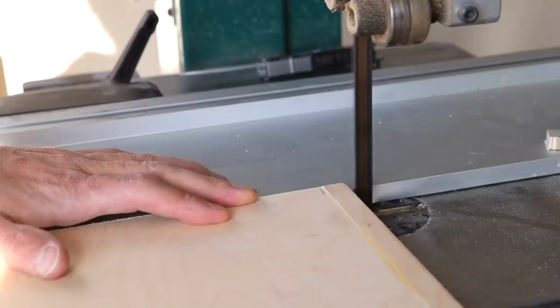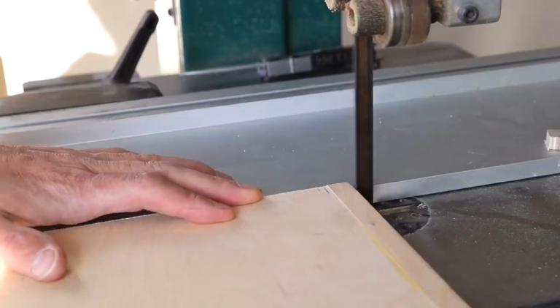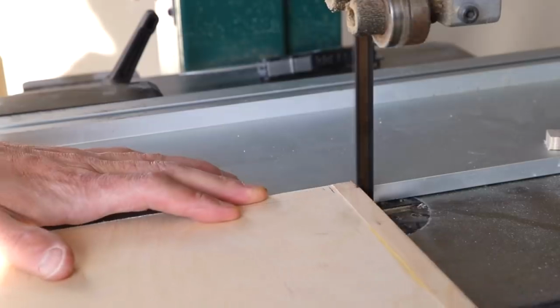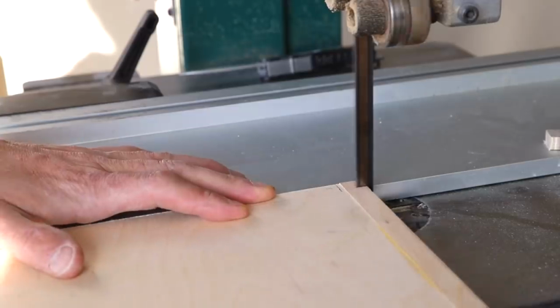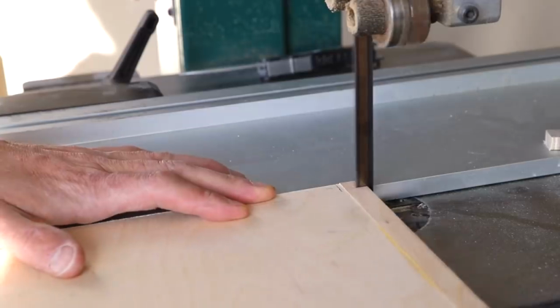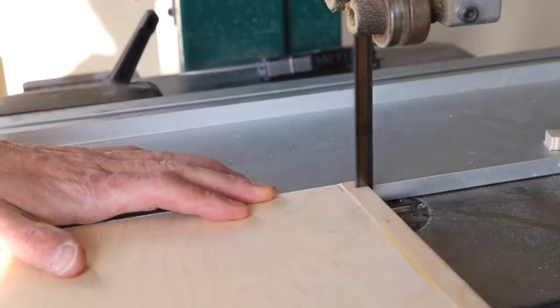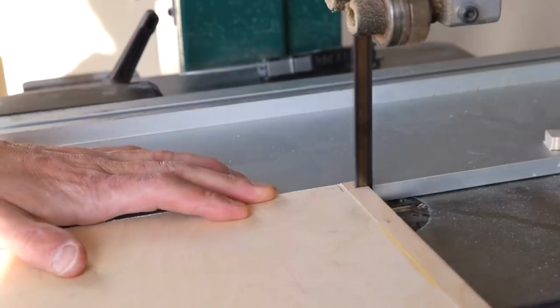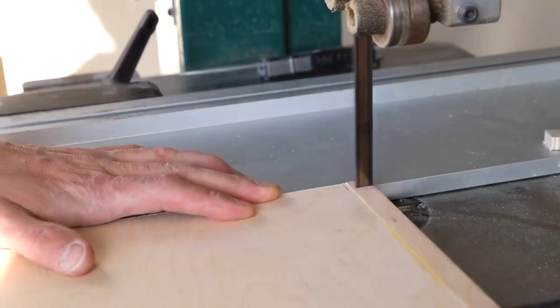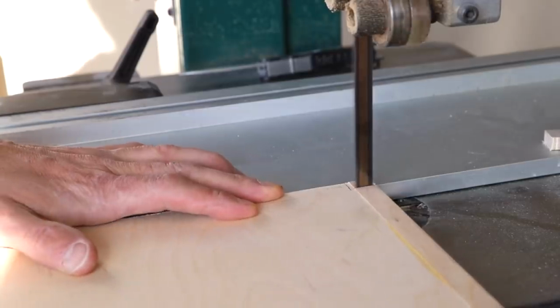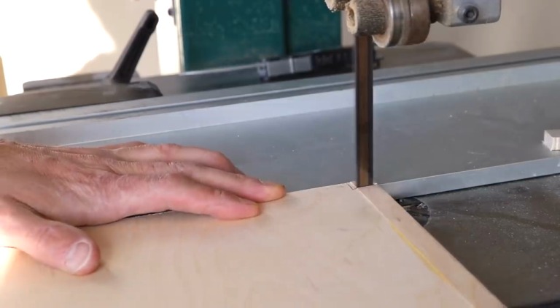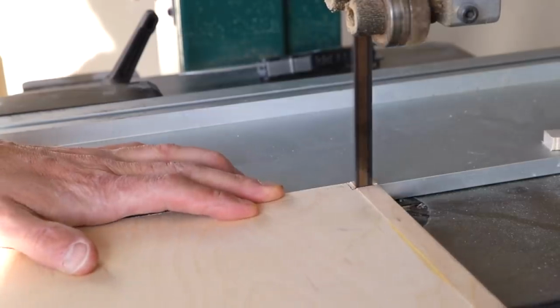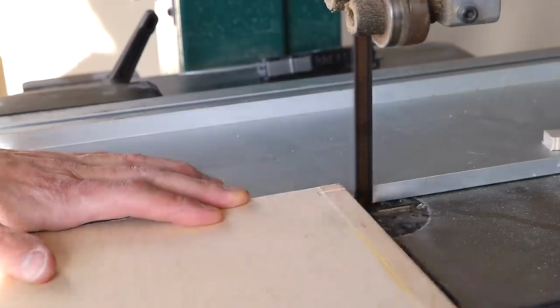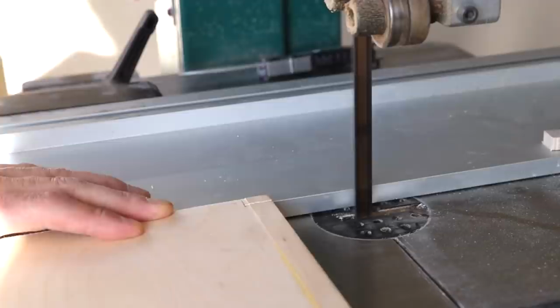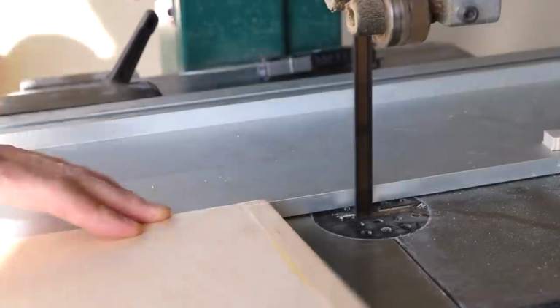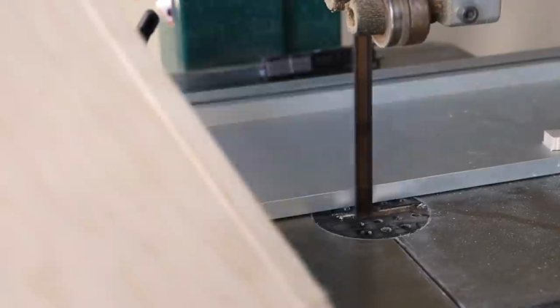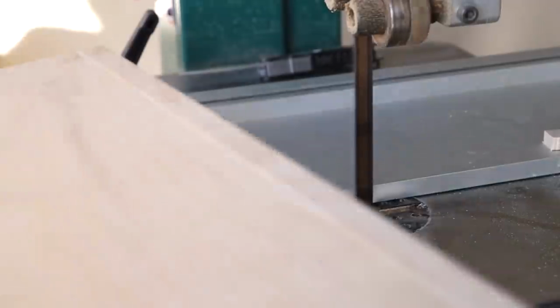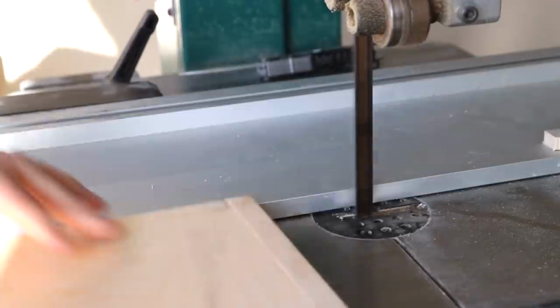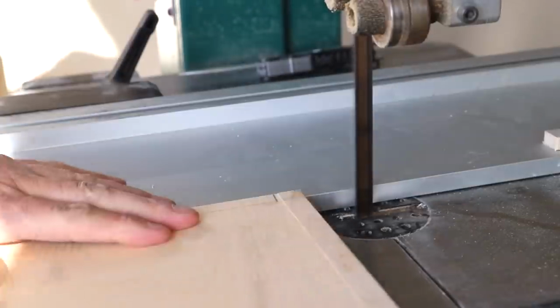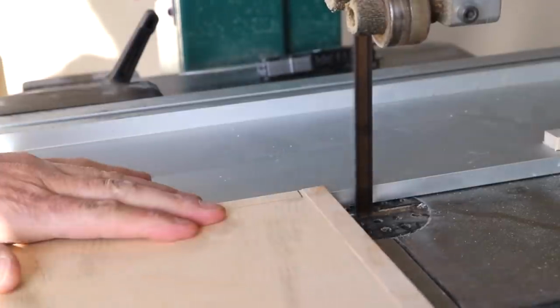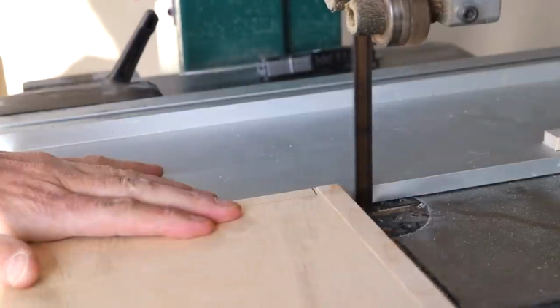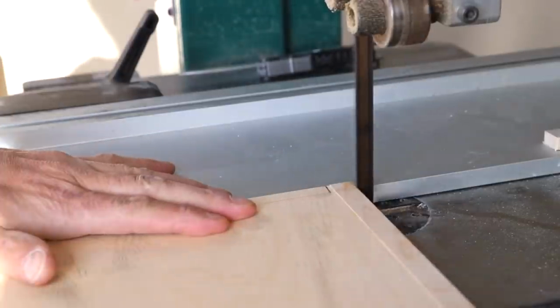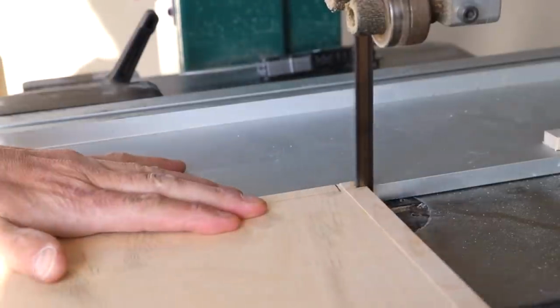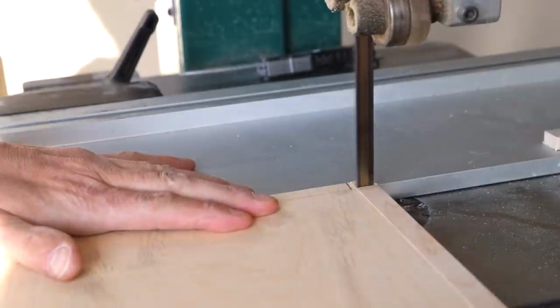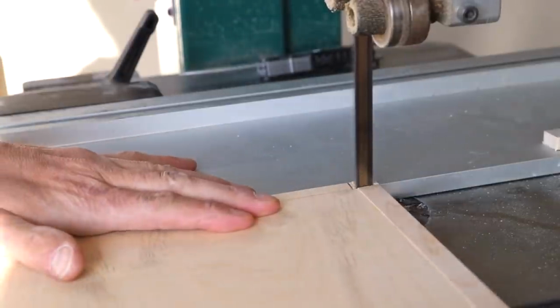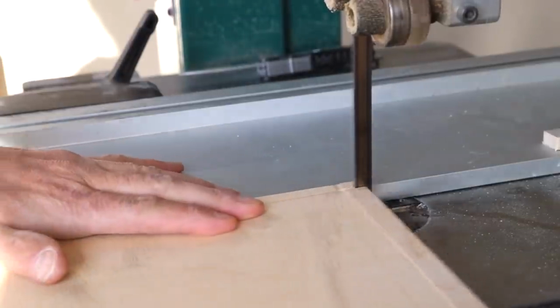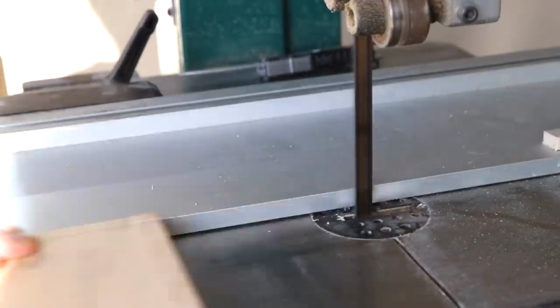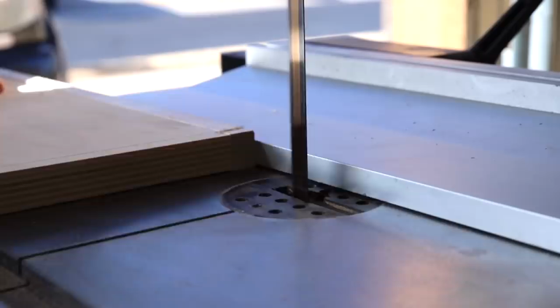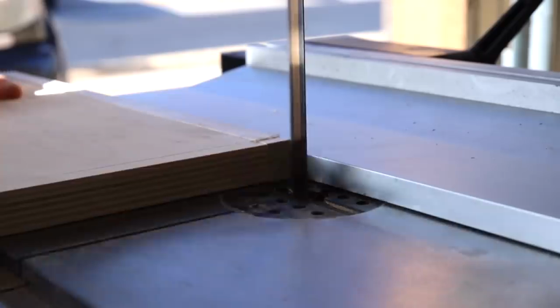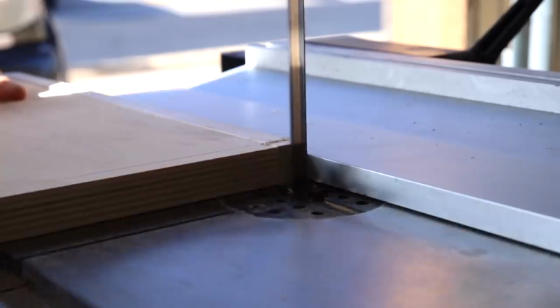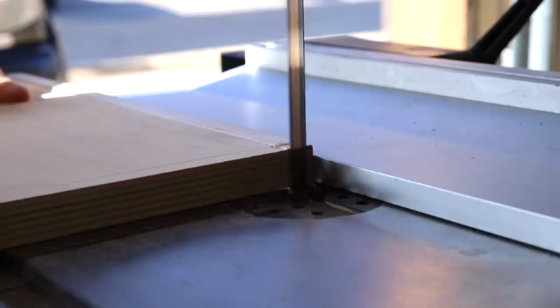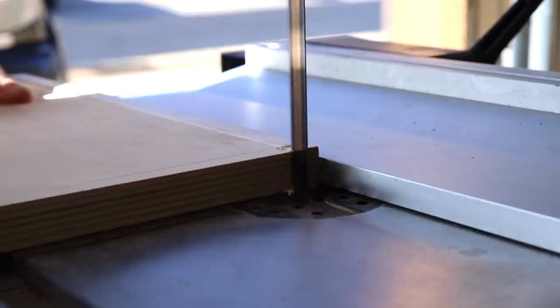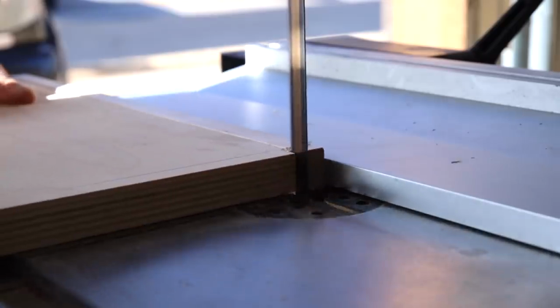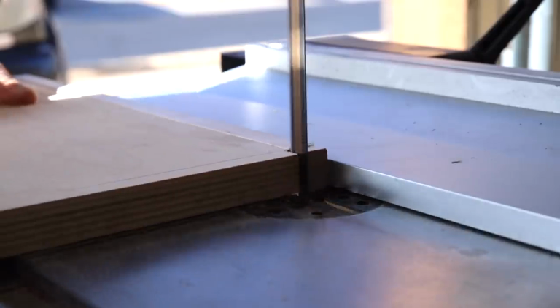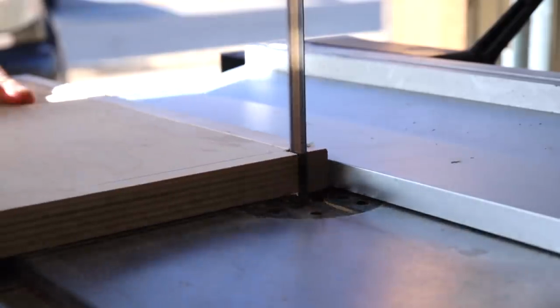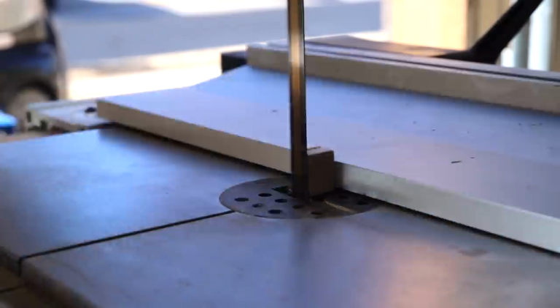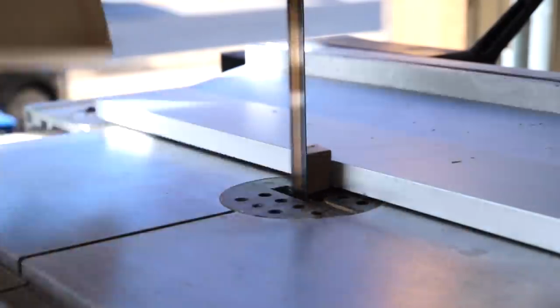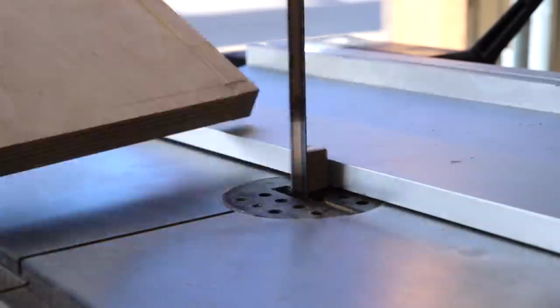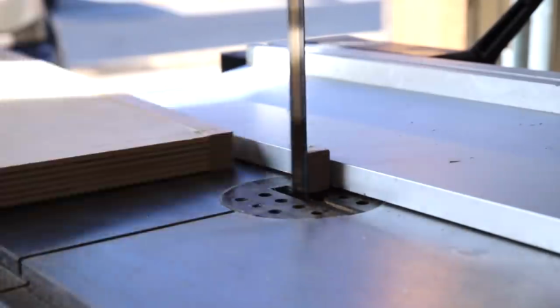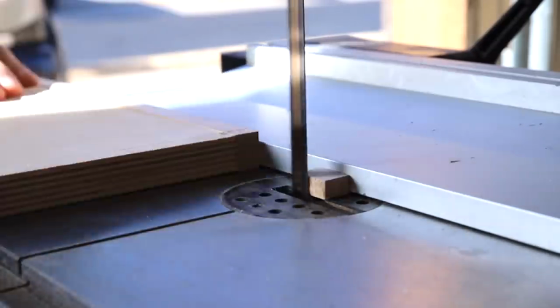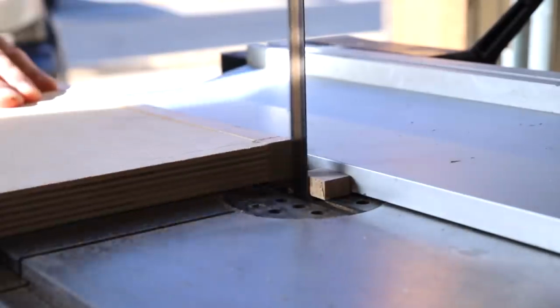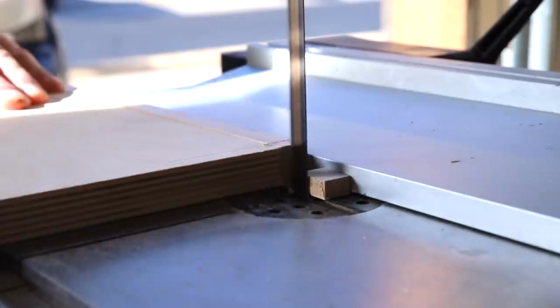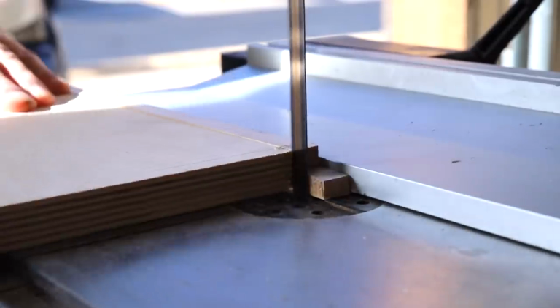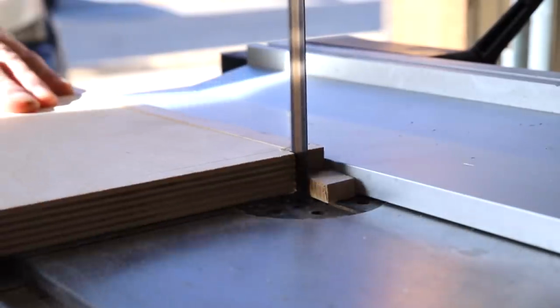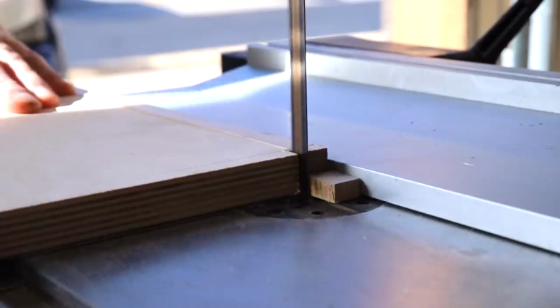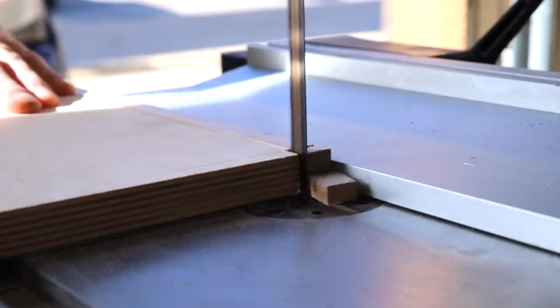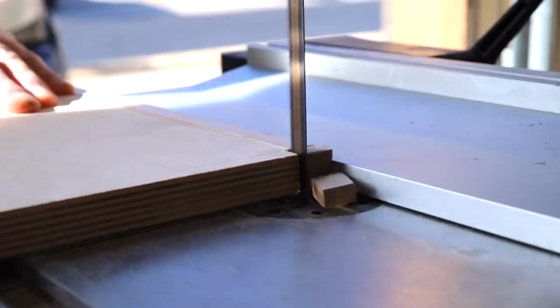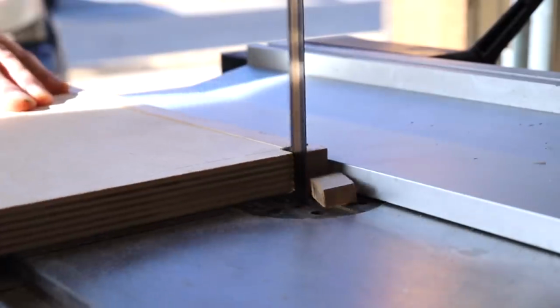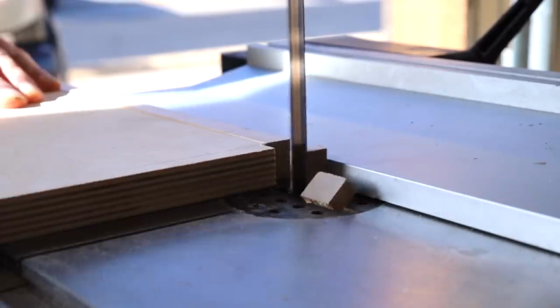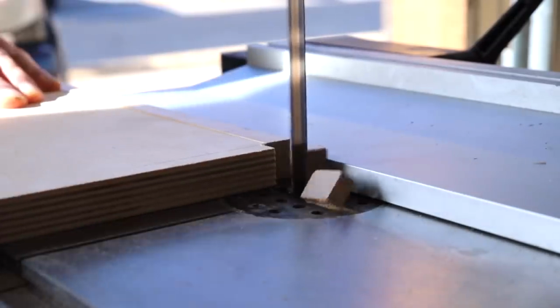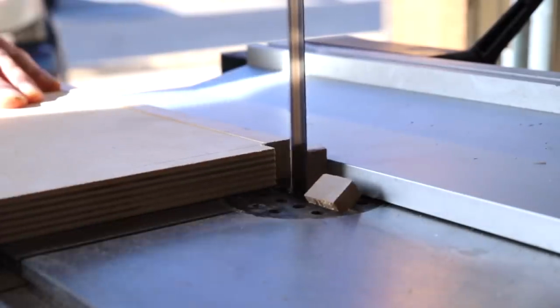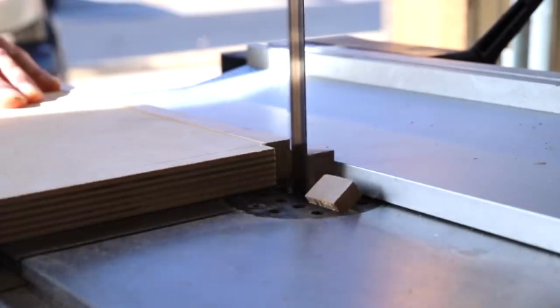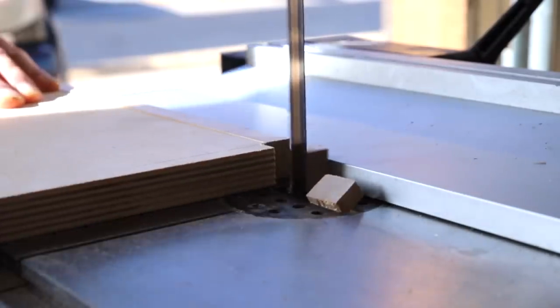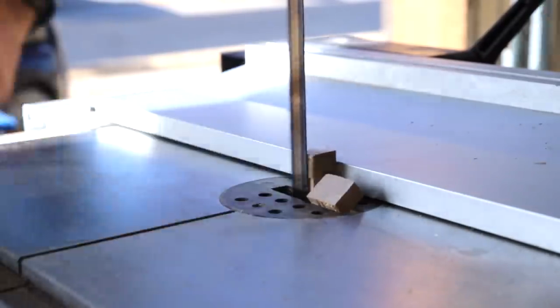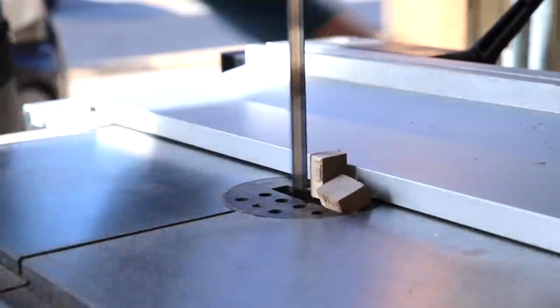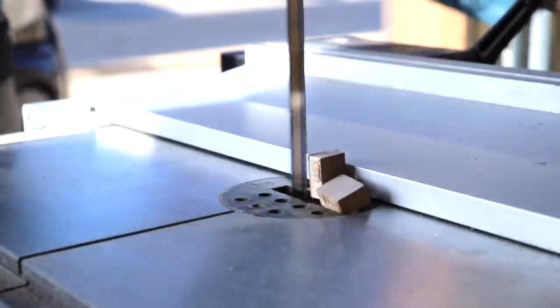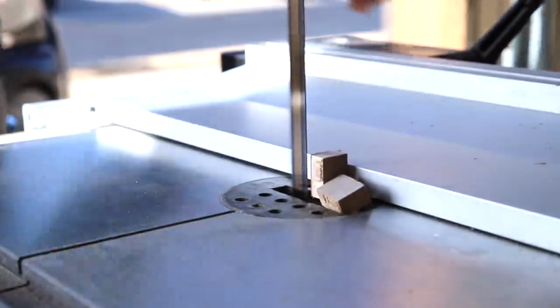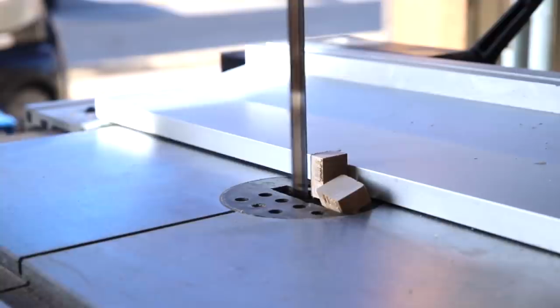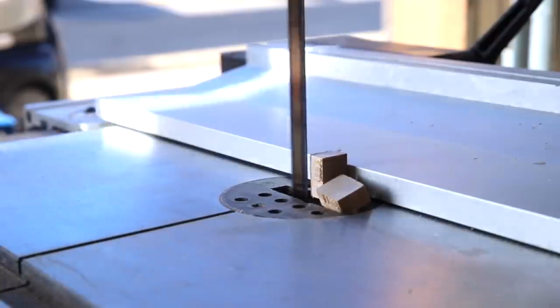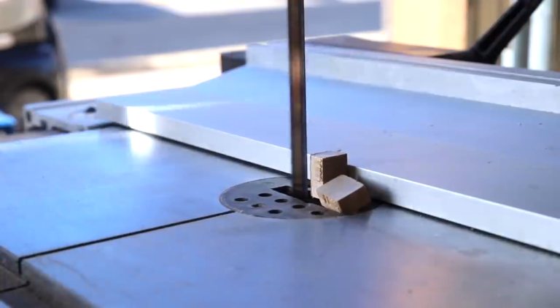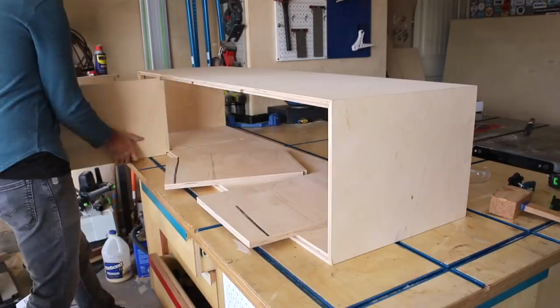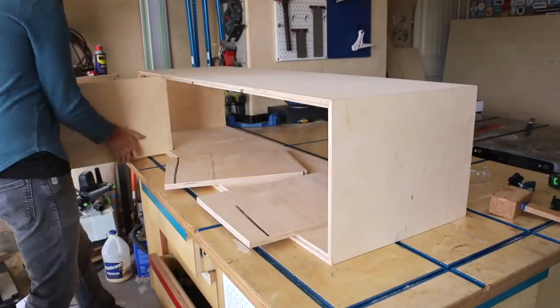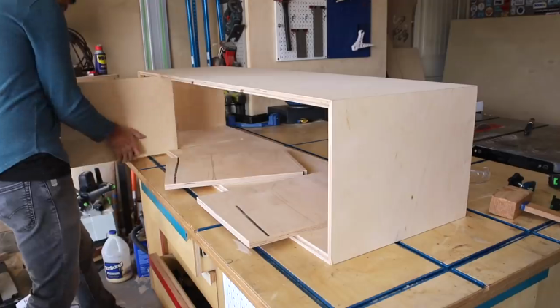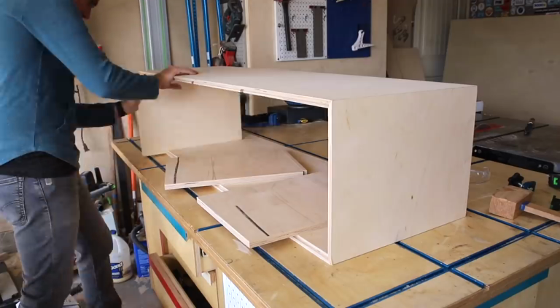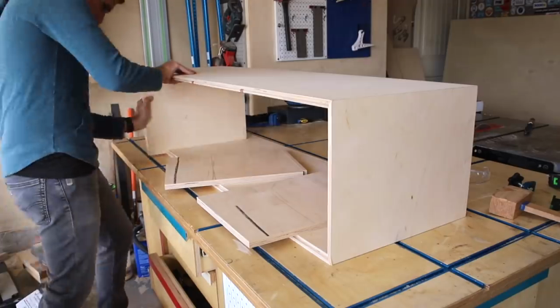I also had to notch out the front of the panels in order to fit them into the dadoes. This has the panel extend over where the dado stops, and that's going to hide the seam.